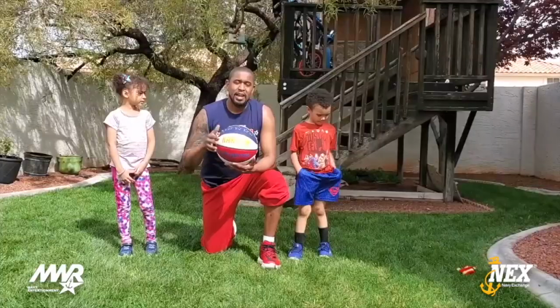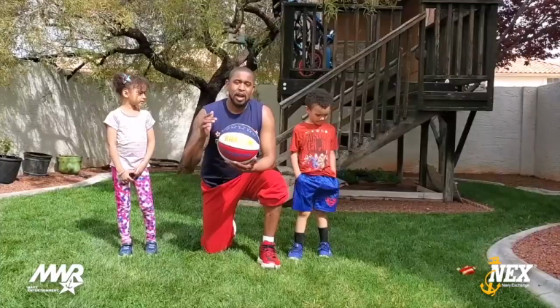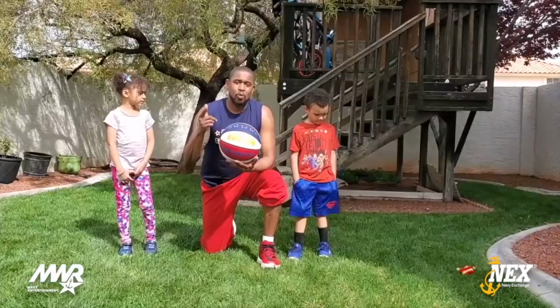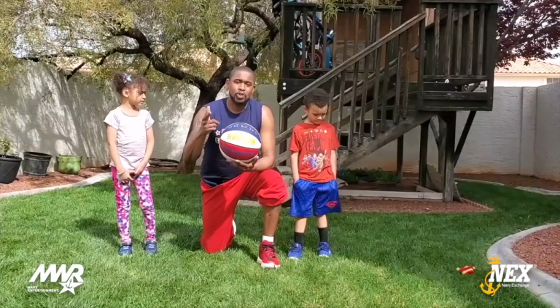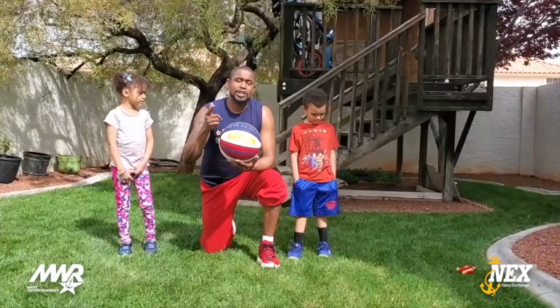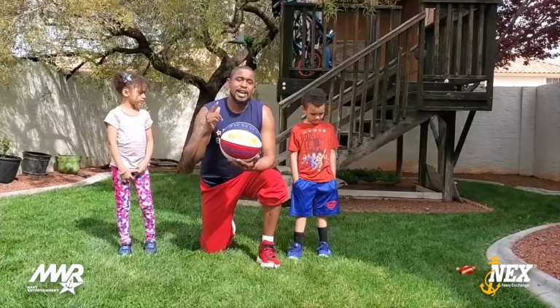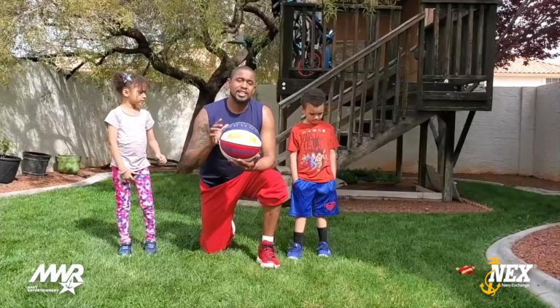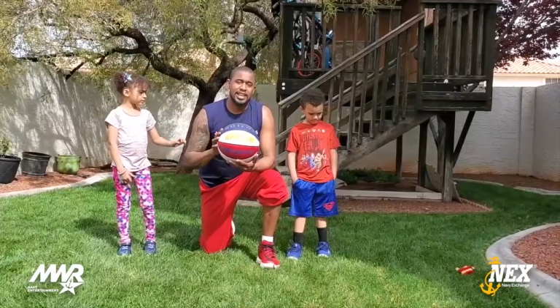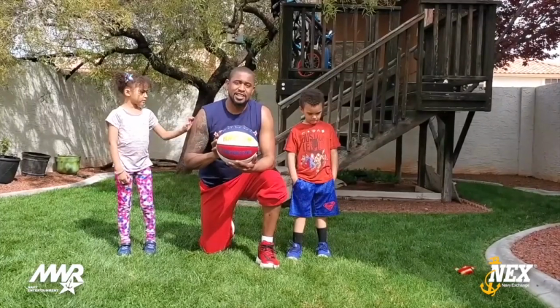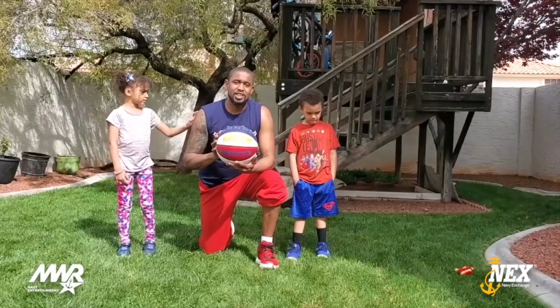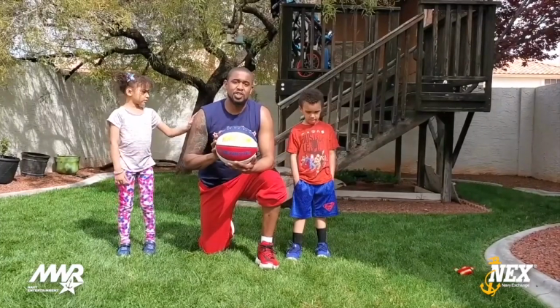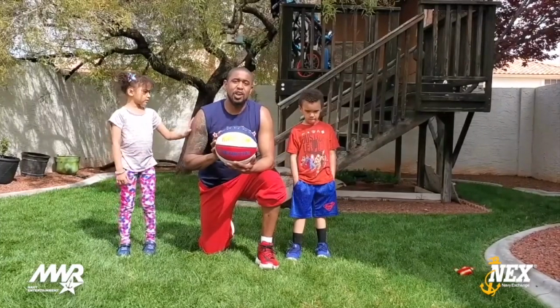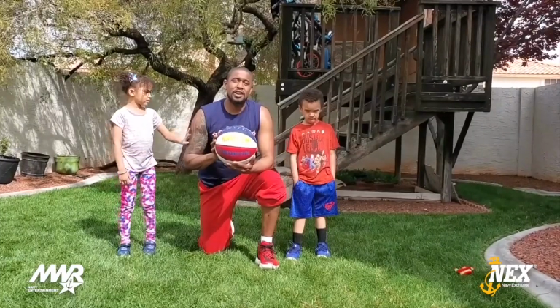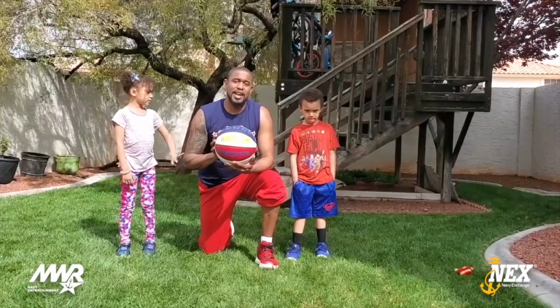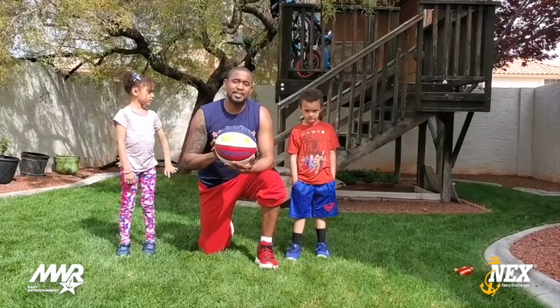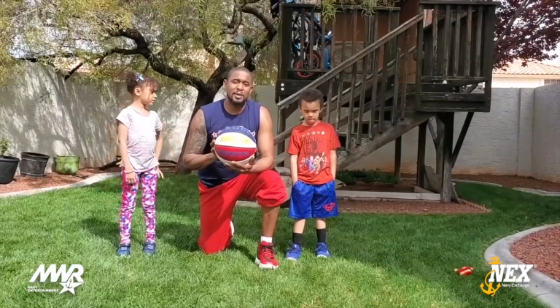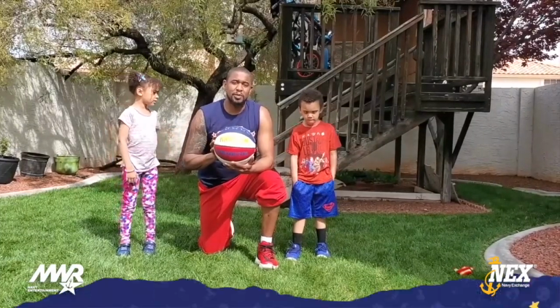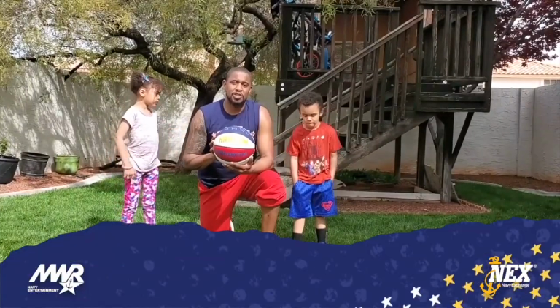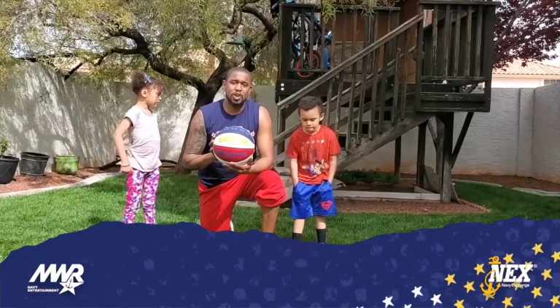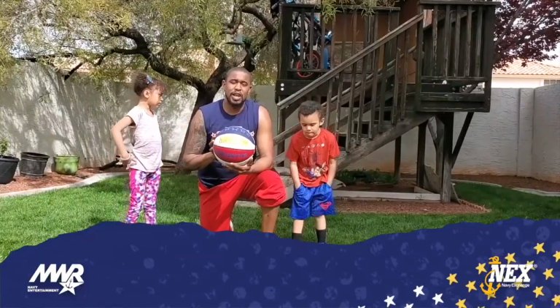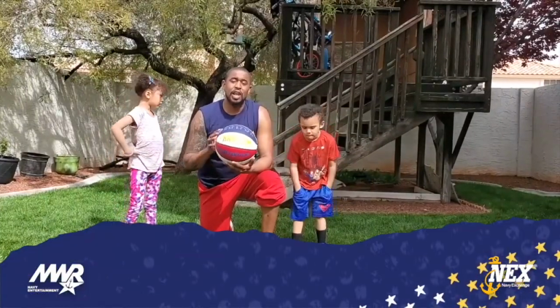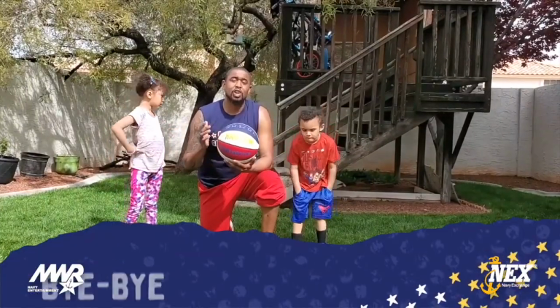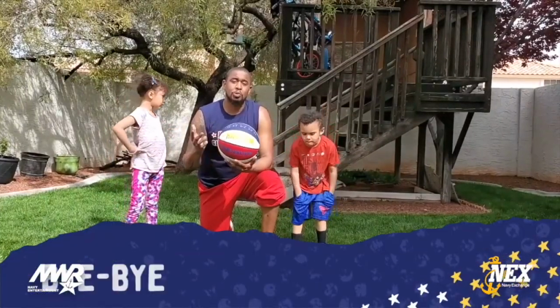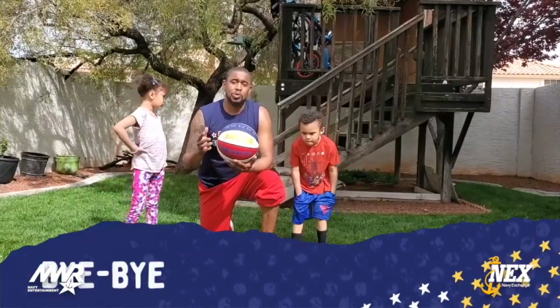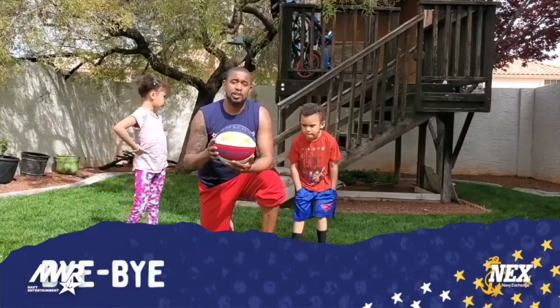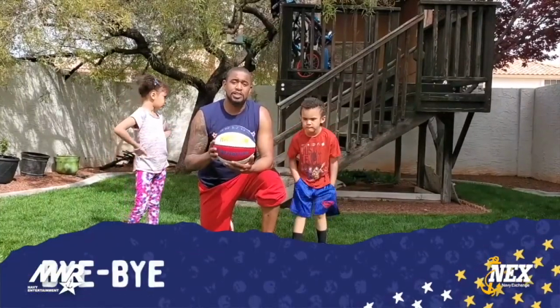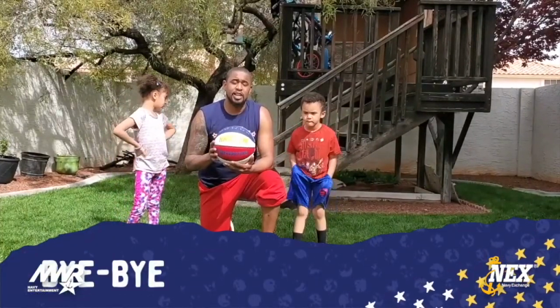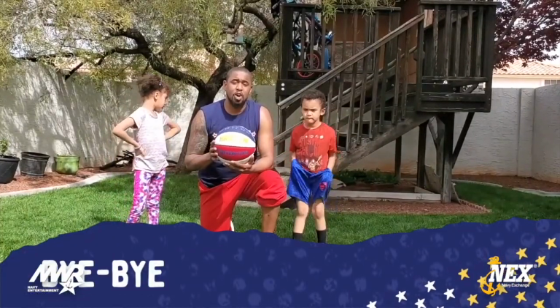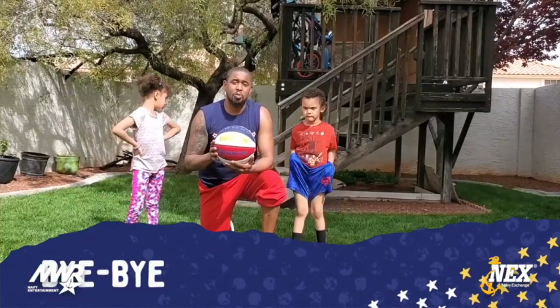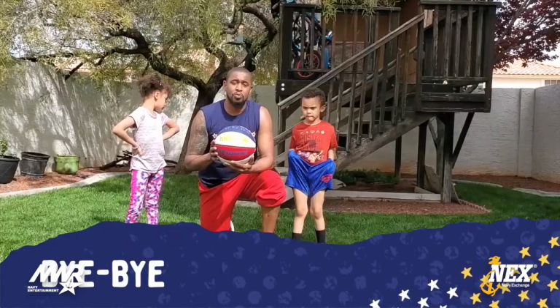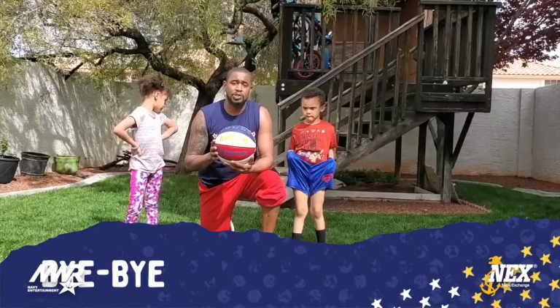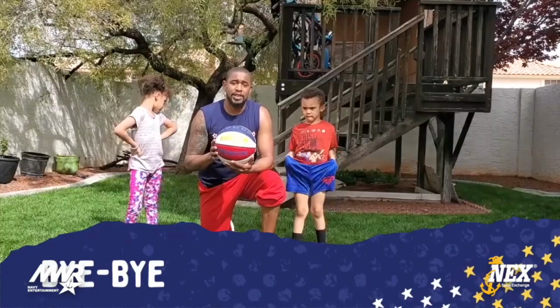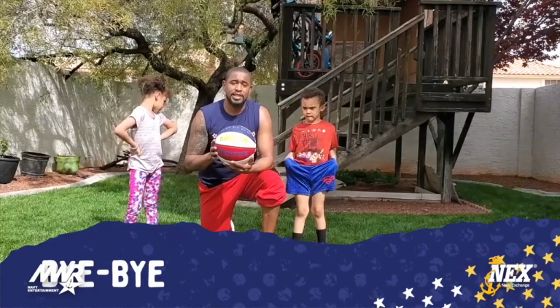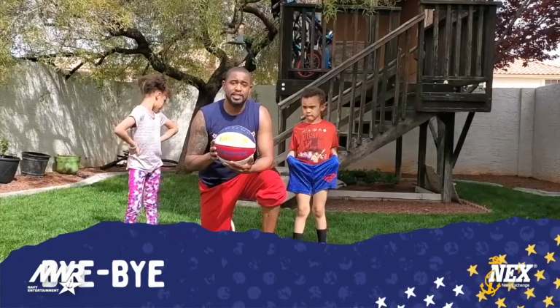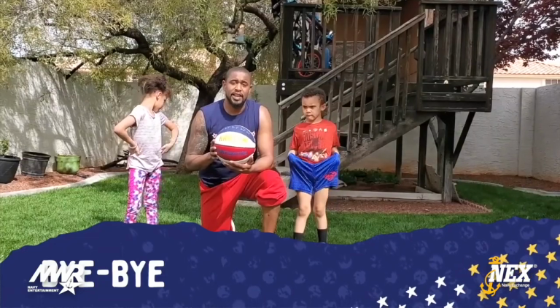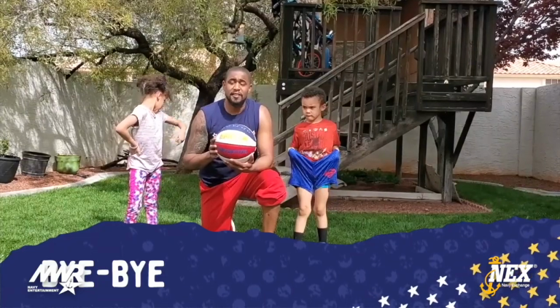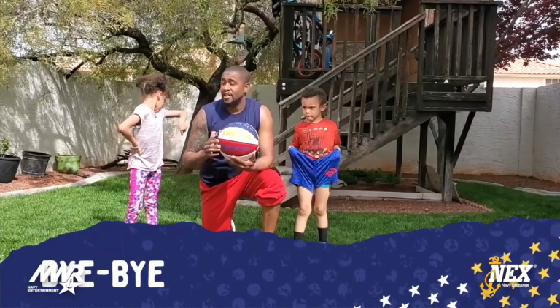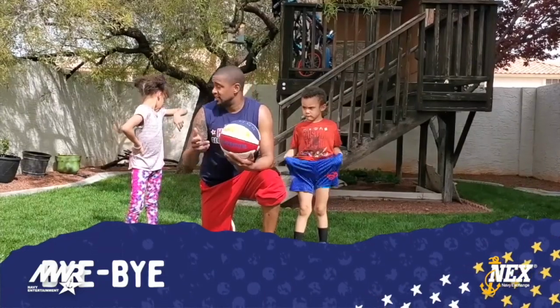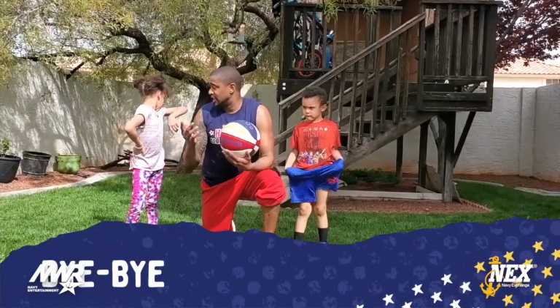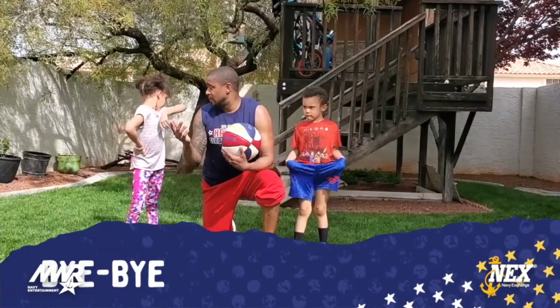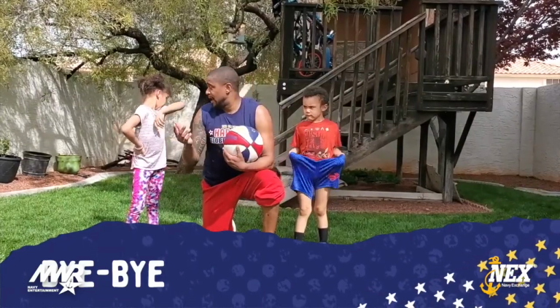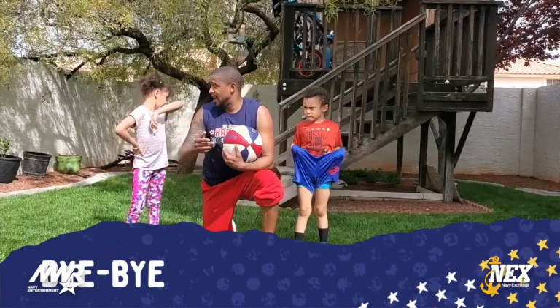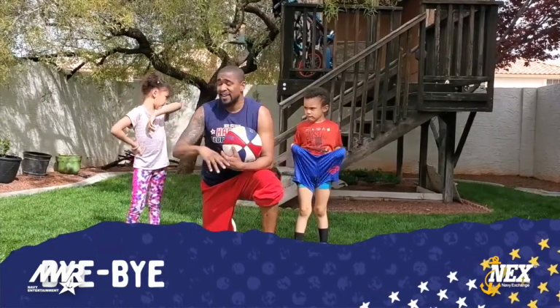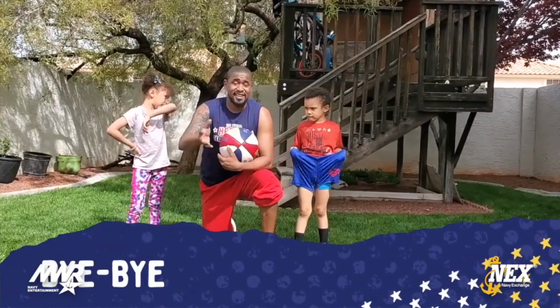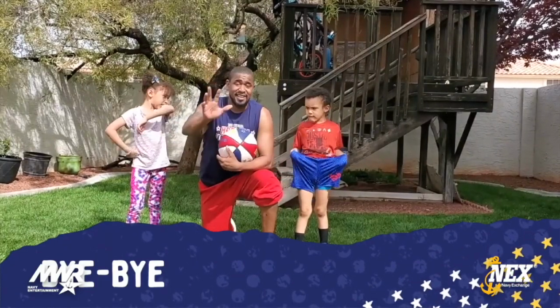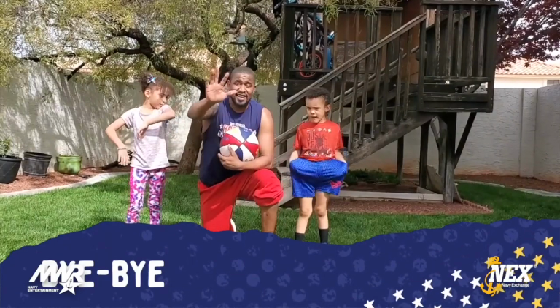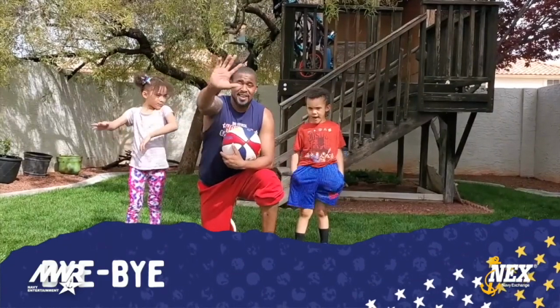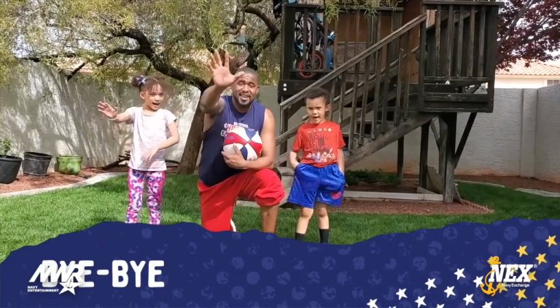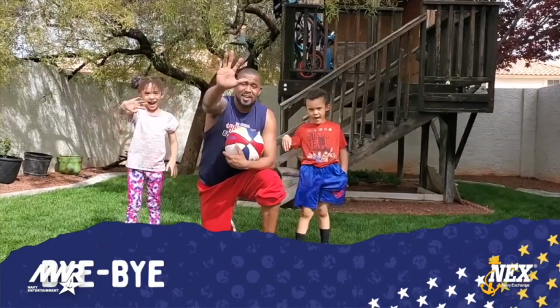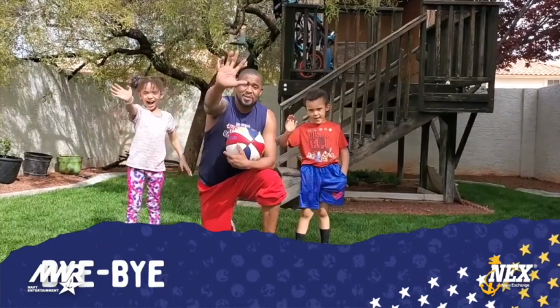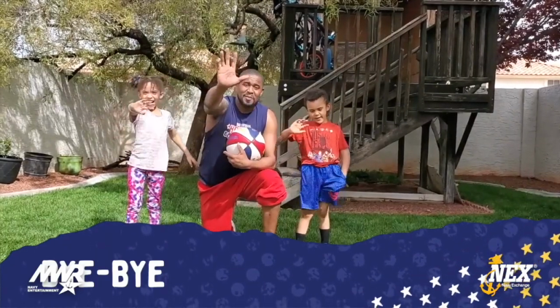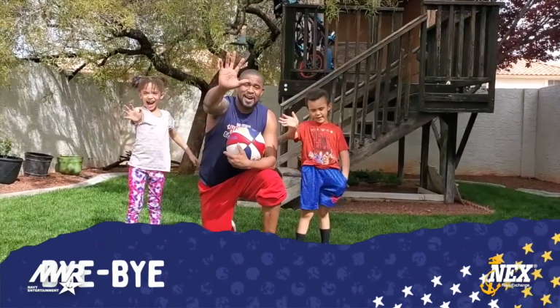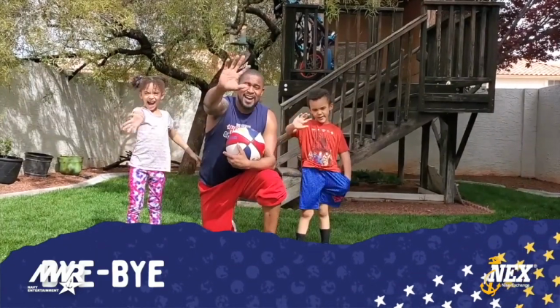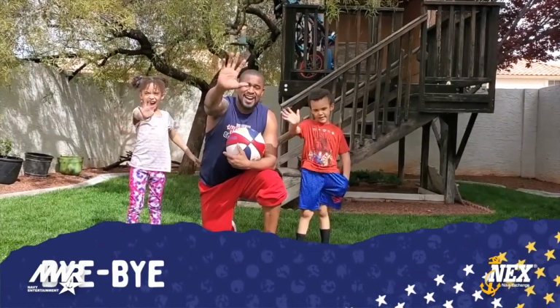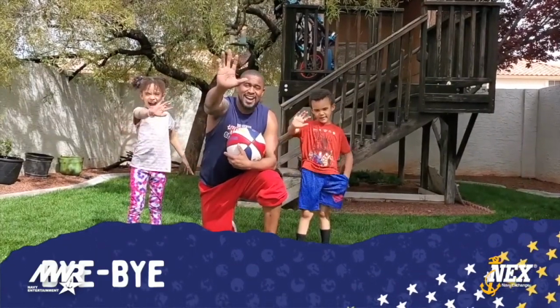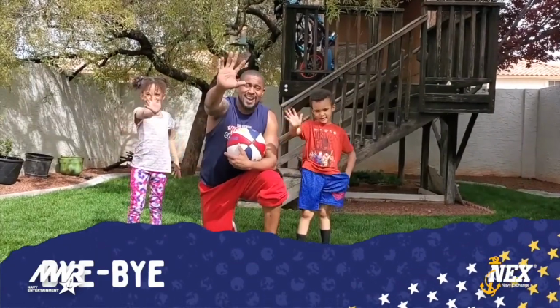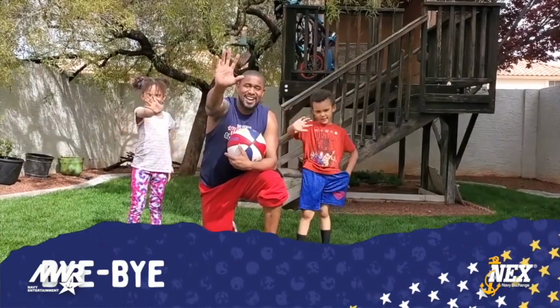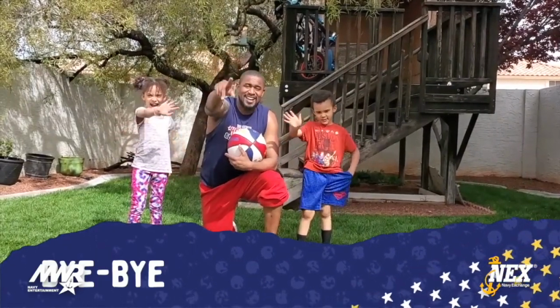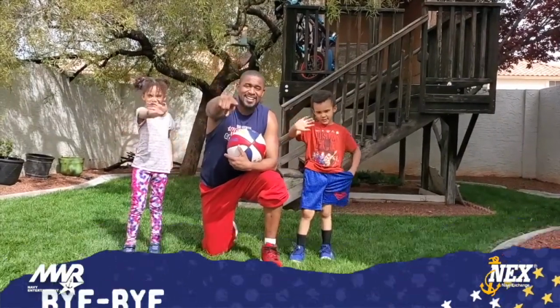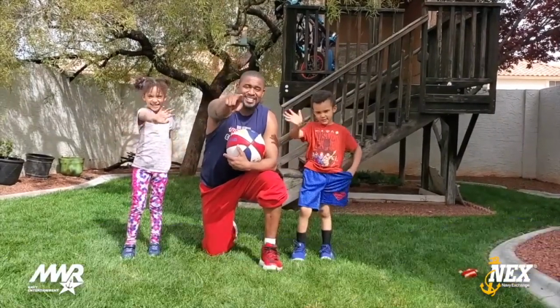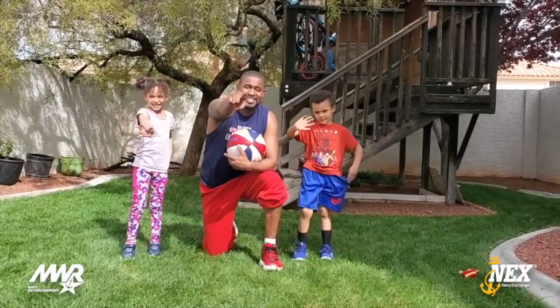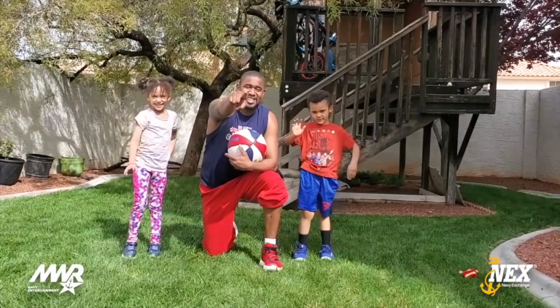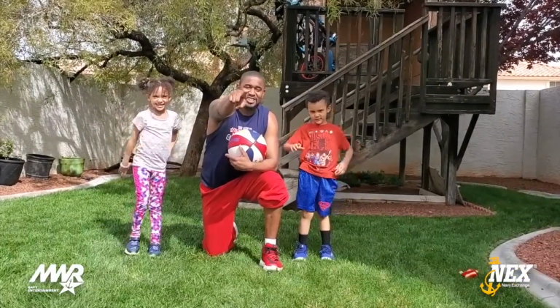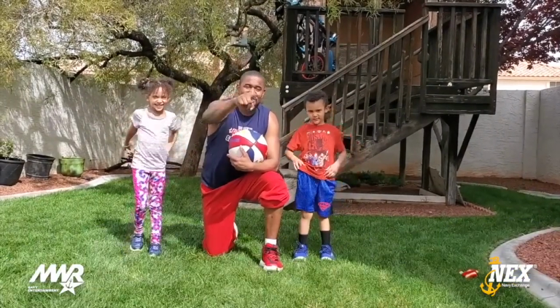I want you guys to catch us on our next episode of Globetrotters at Home. Stay safe. Say bye — bye! See you soon.